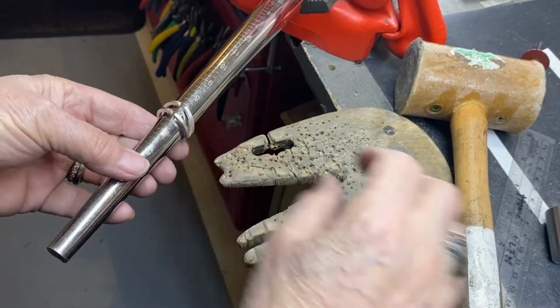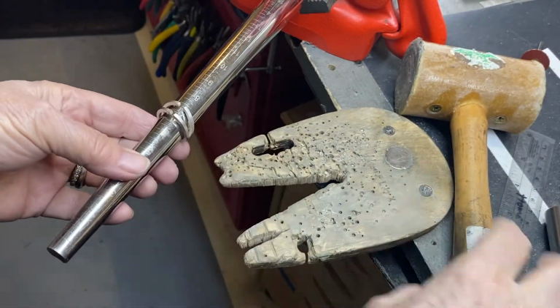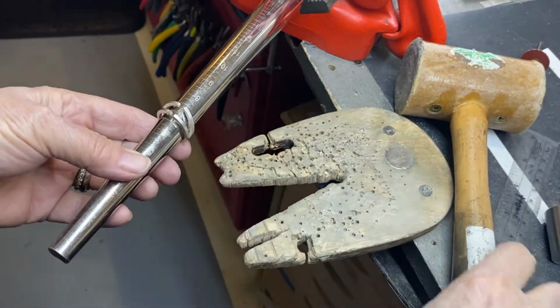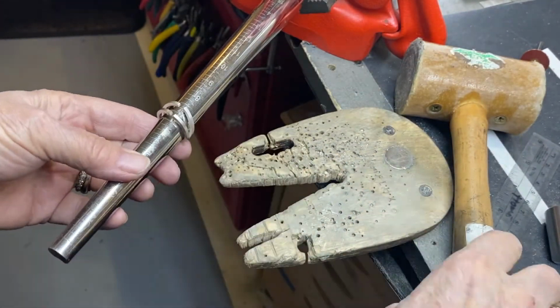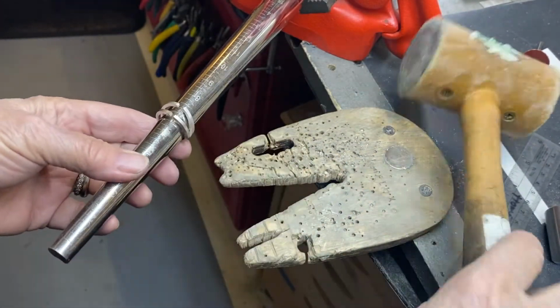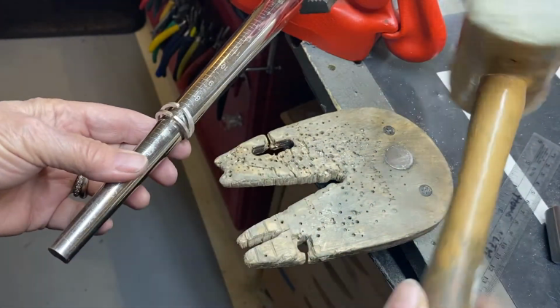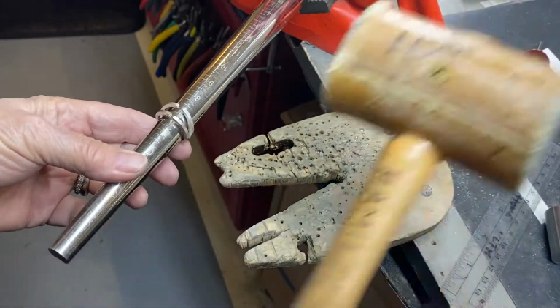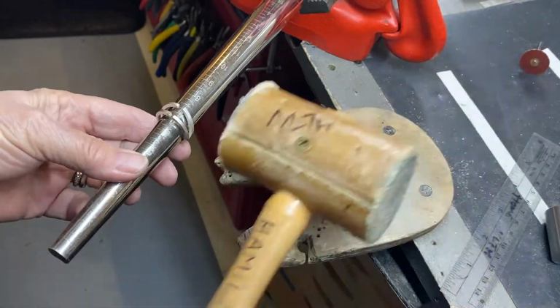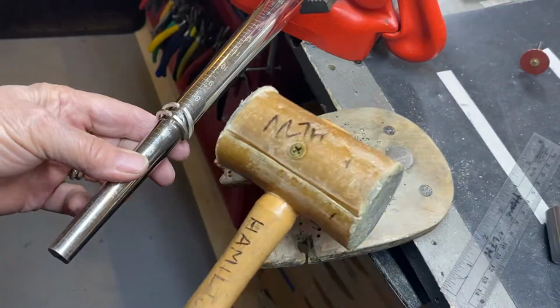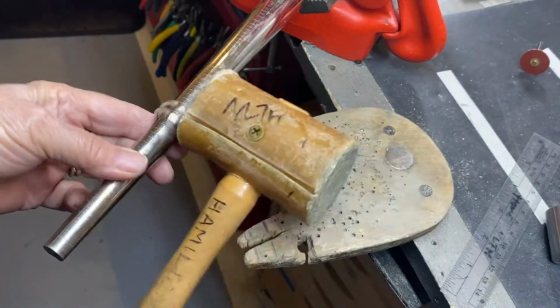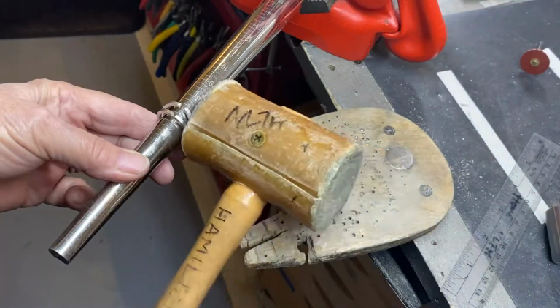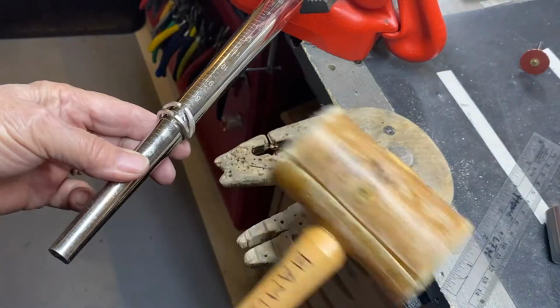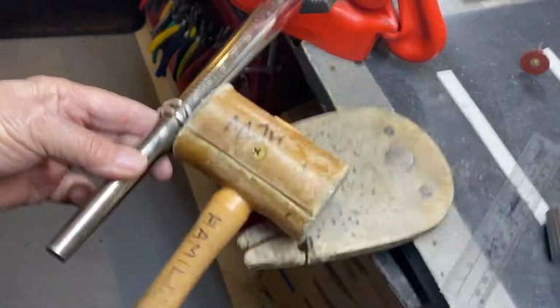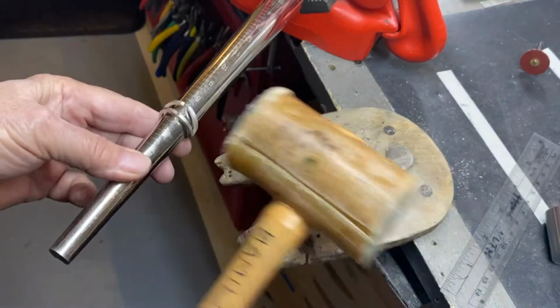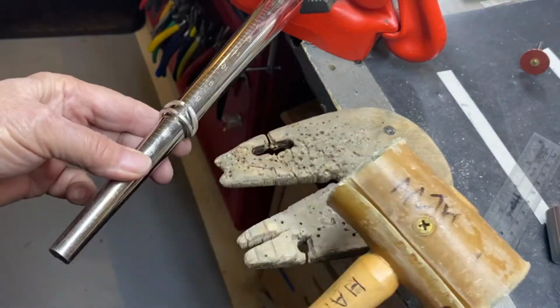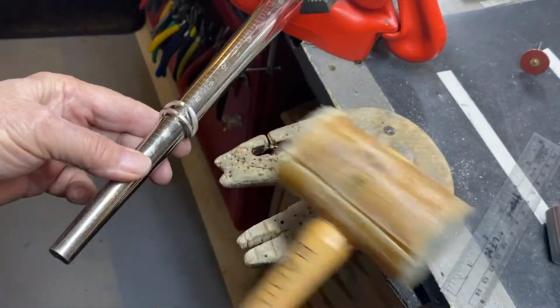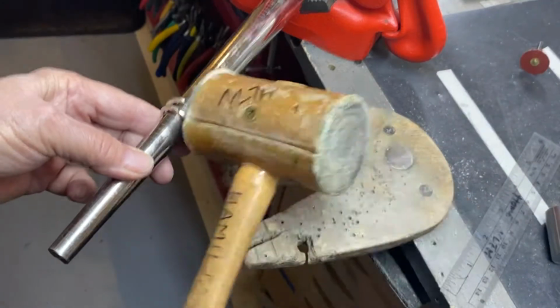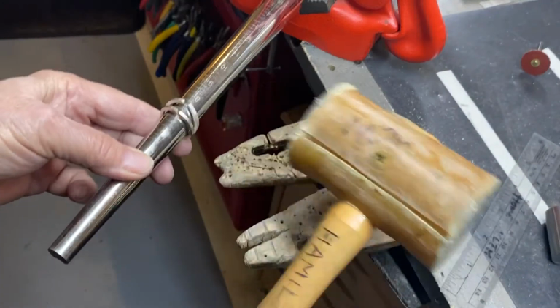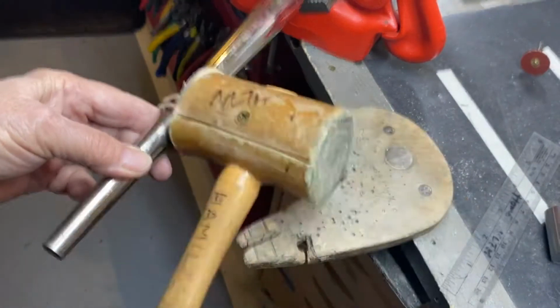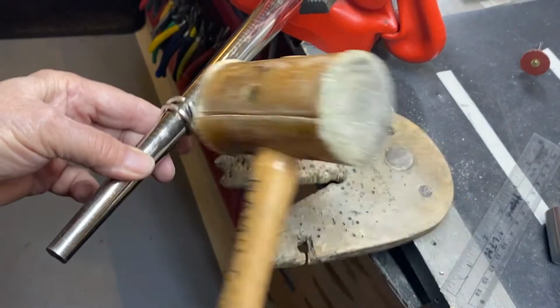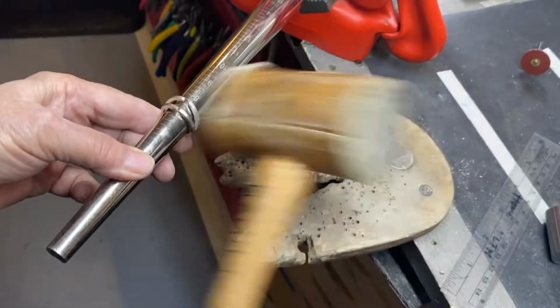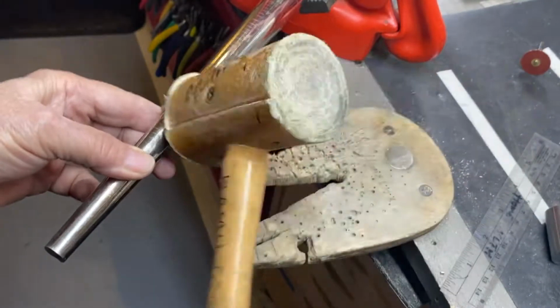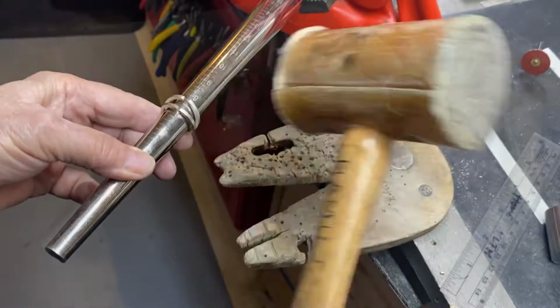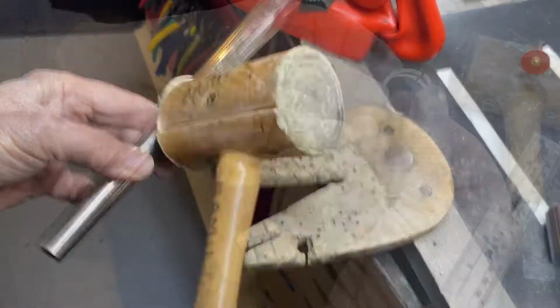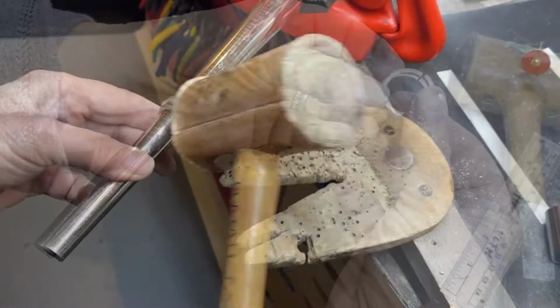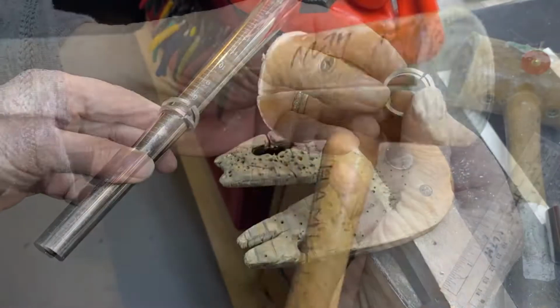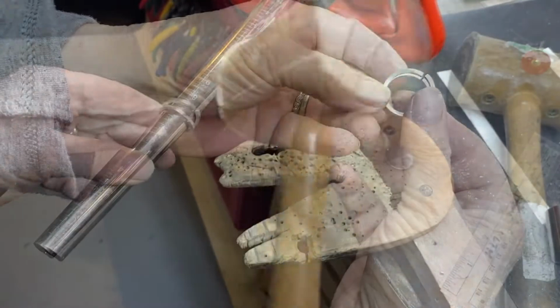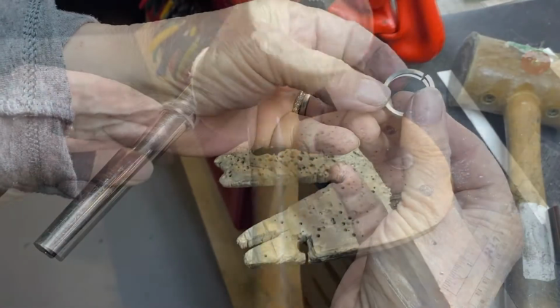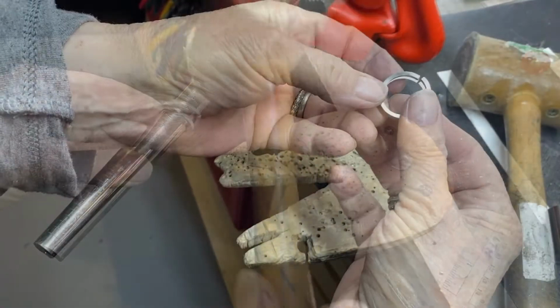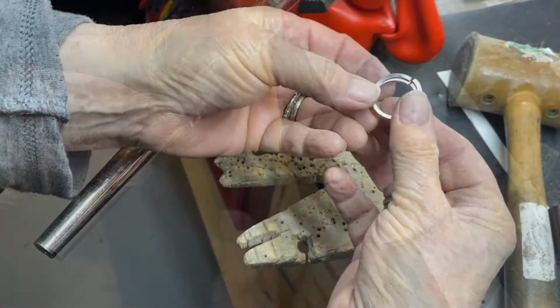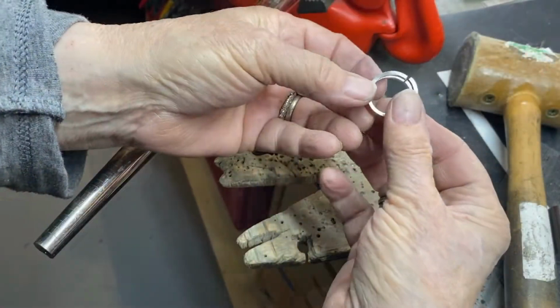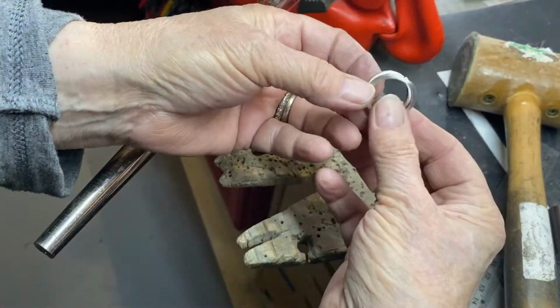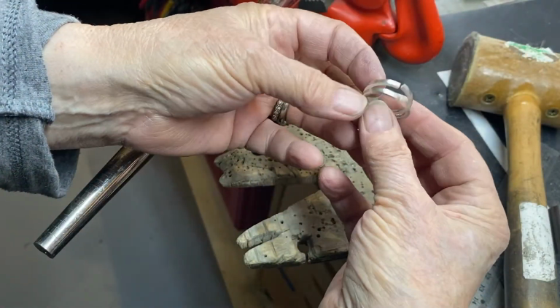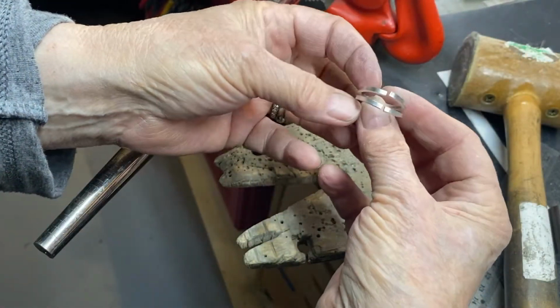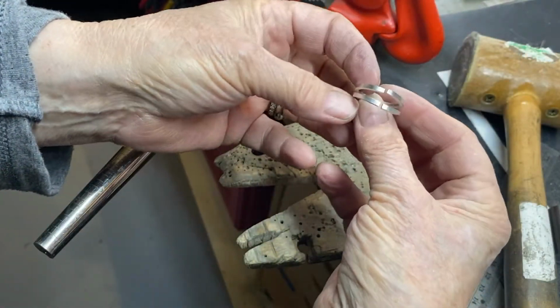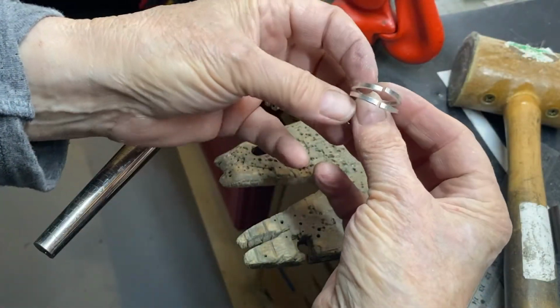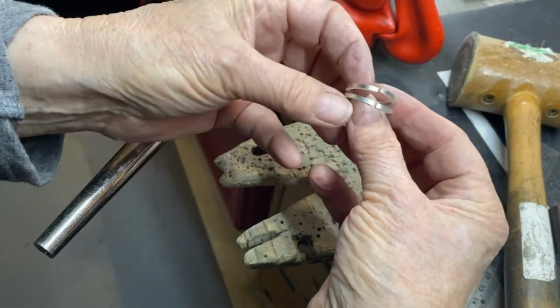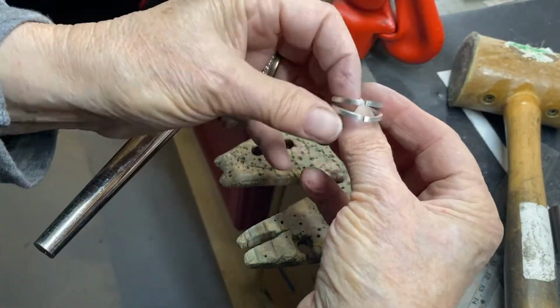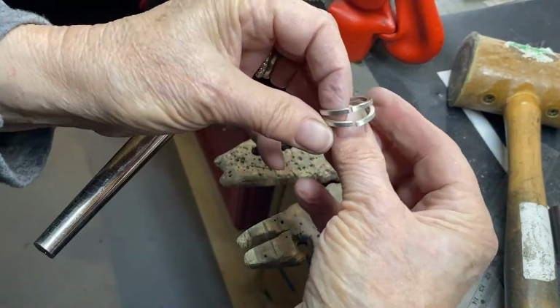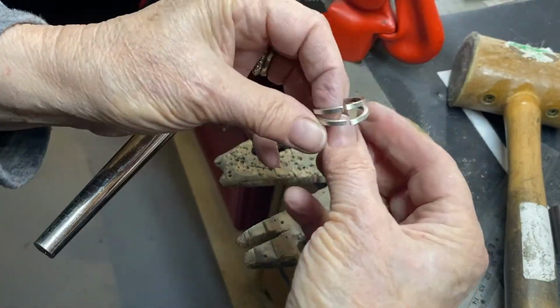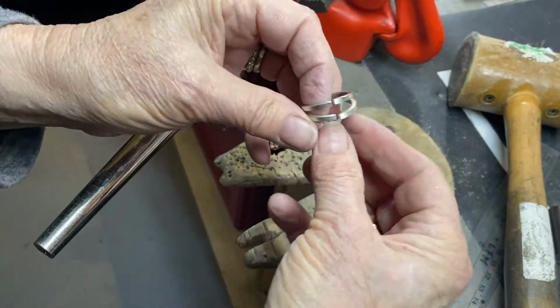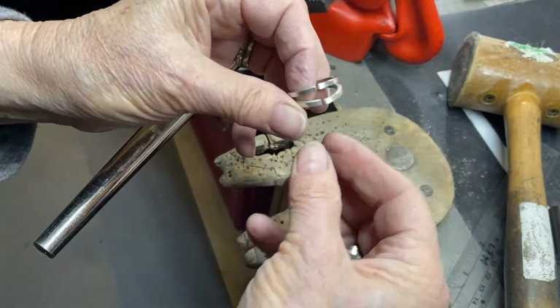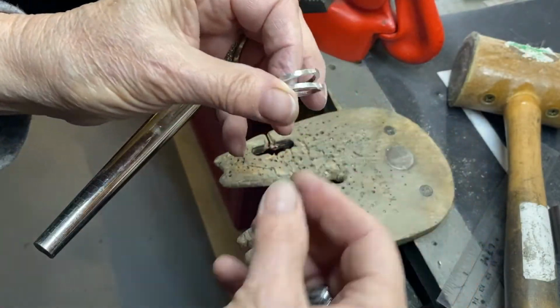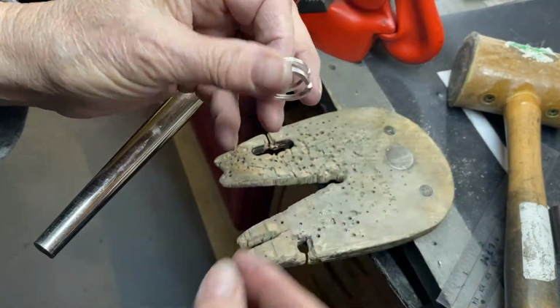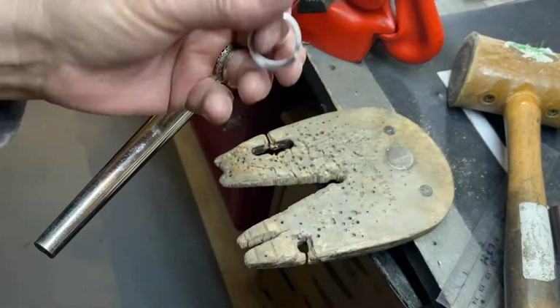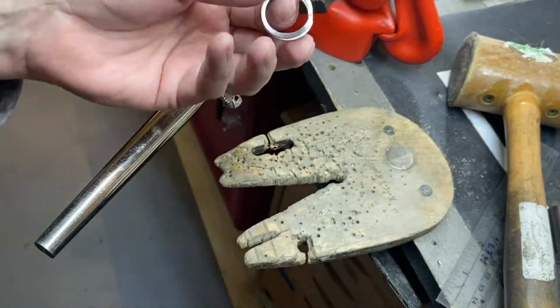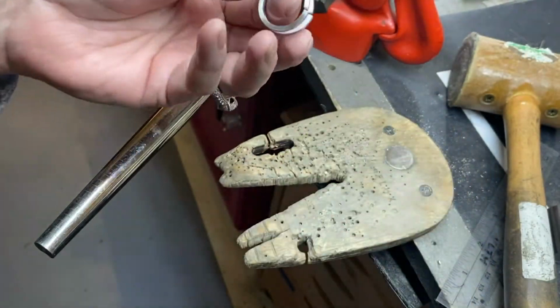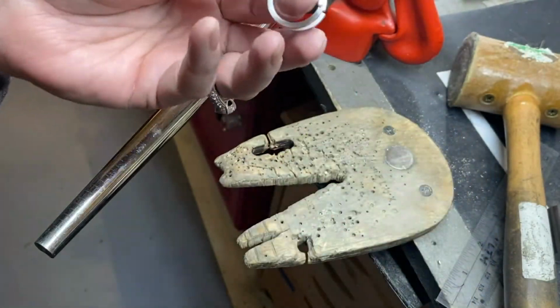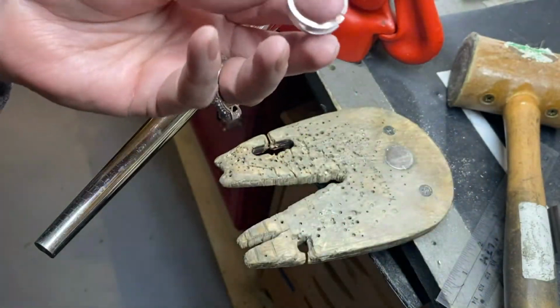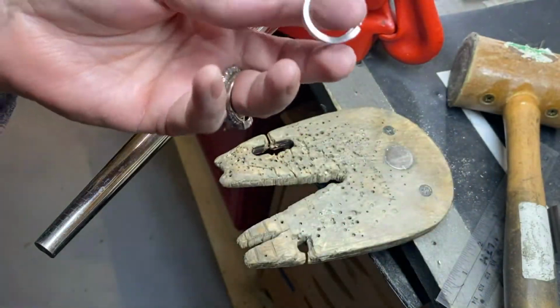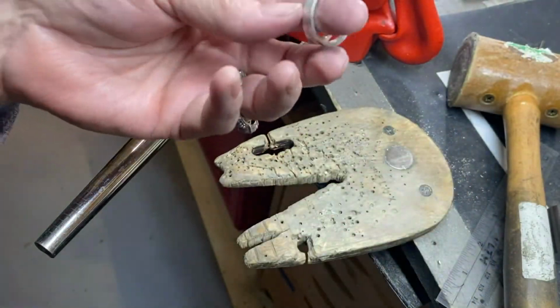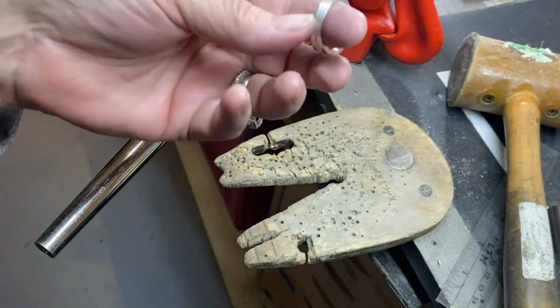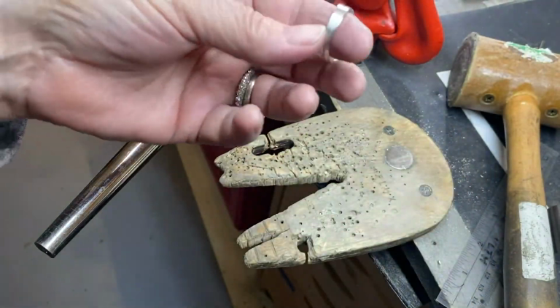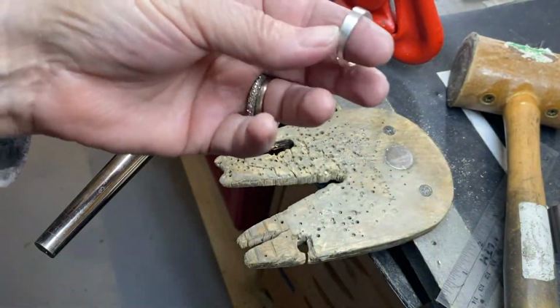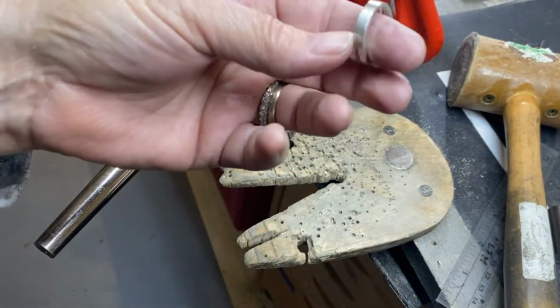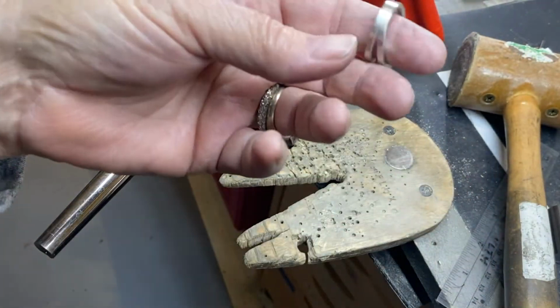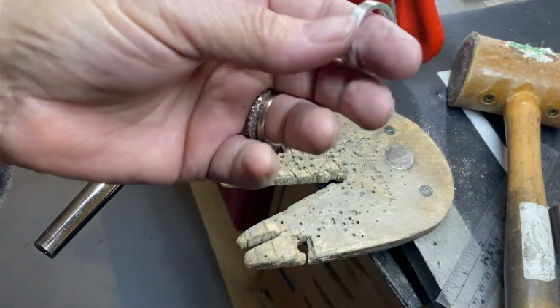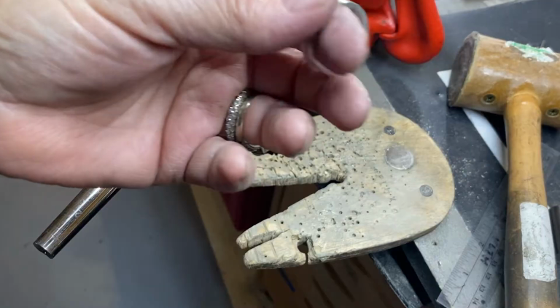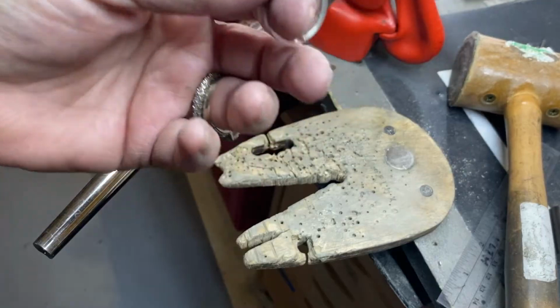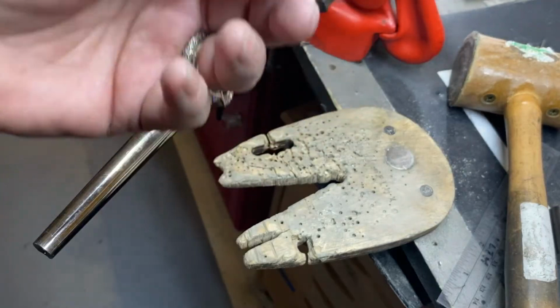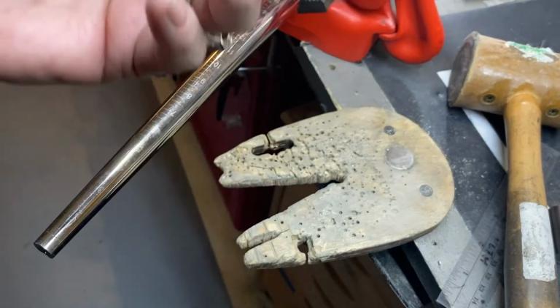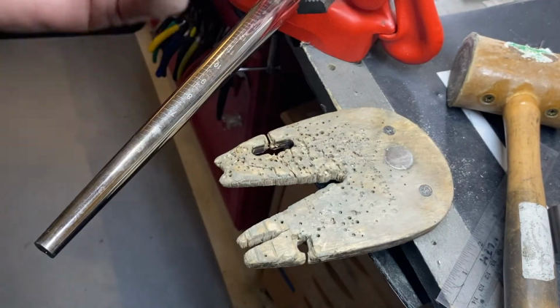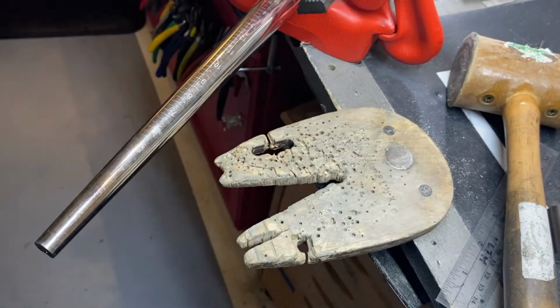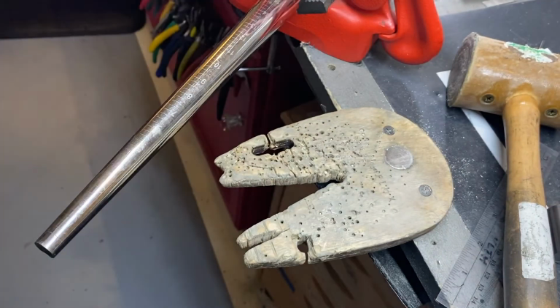I think it's time to anneal. I'm going to go anneal it and then come back and slap on it some more.